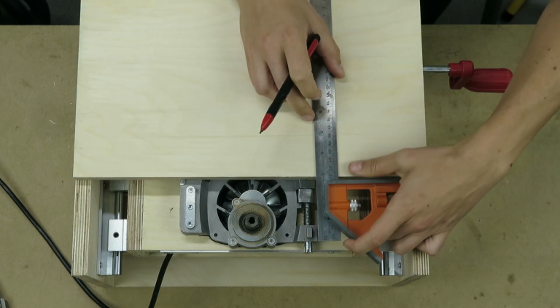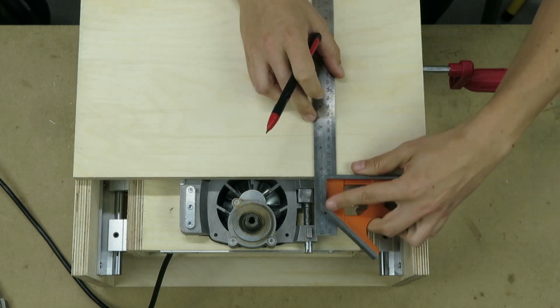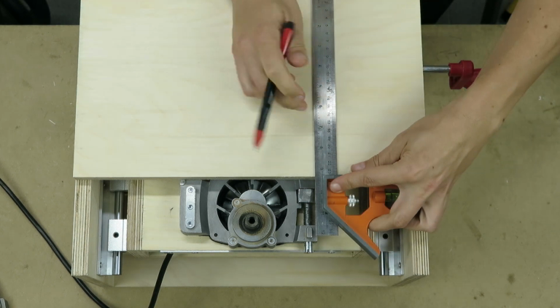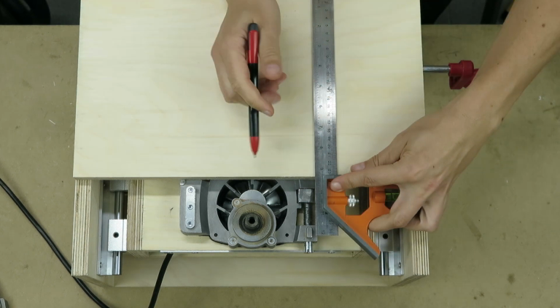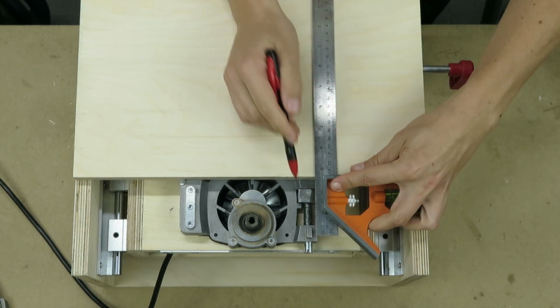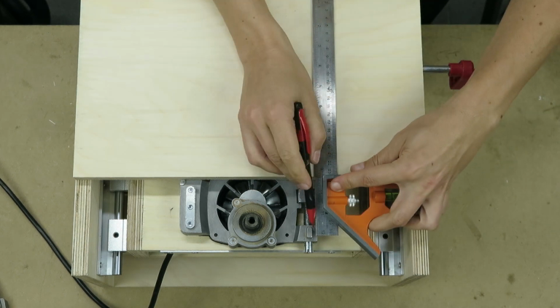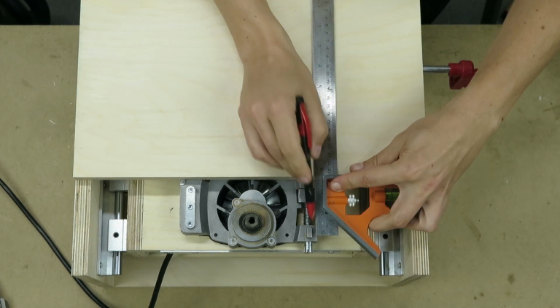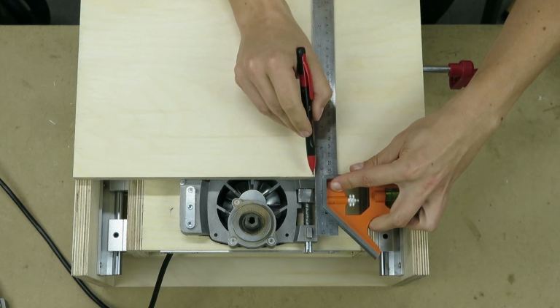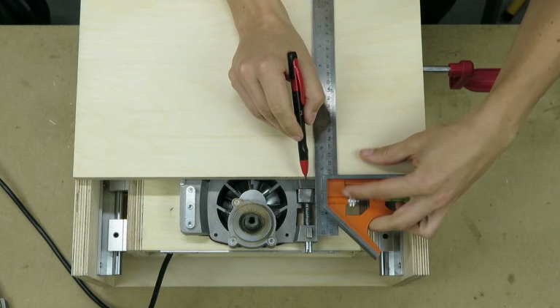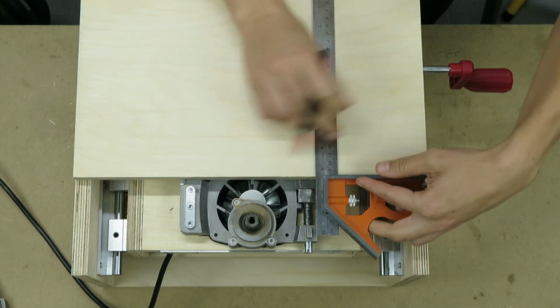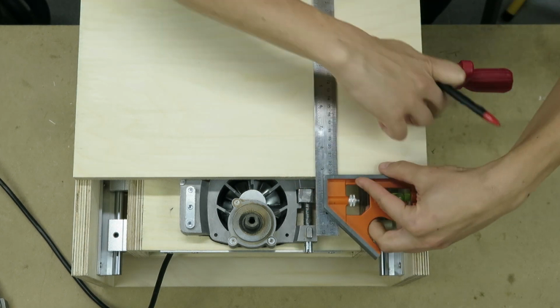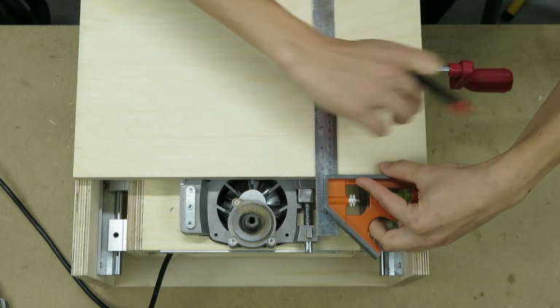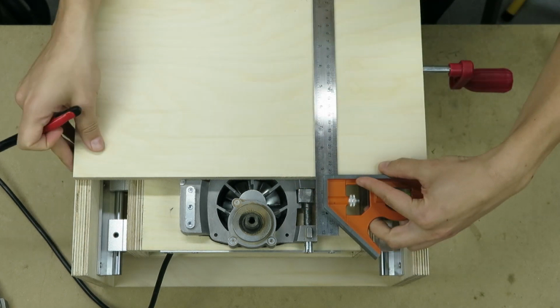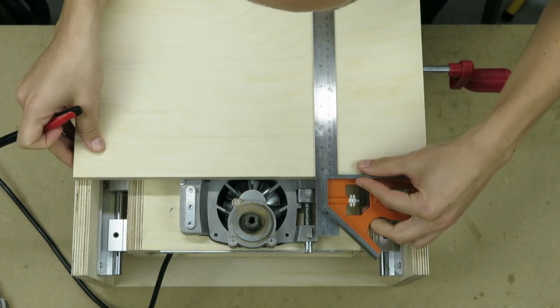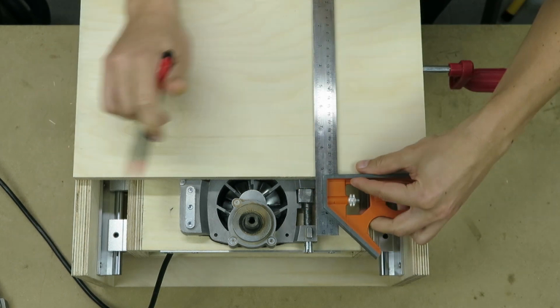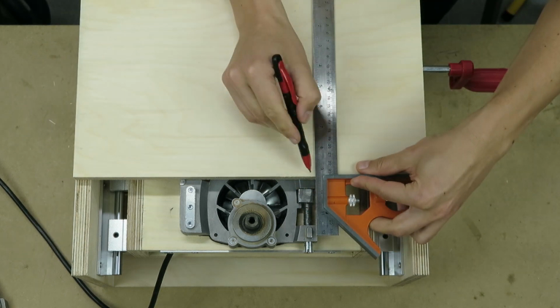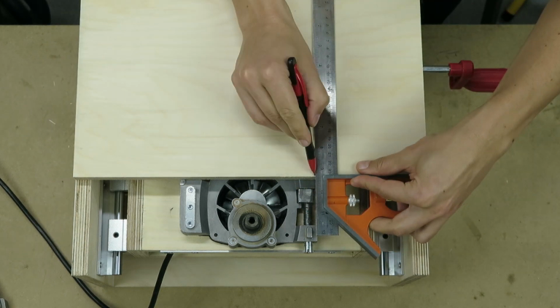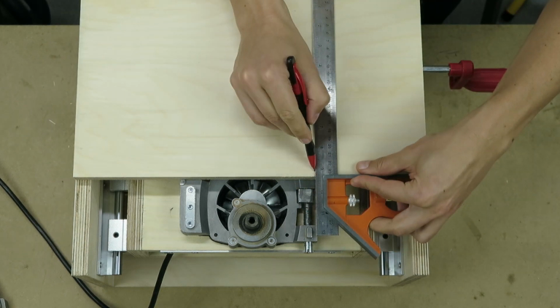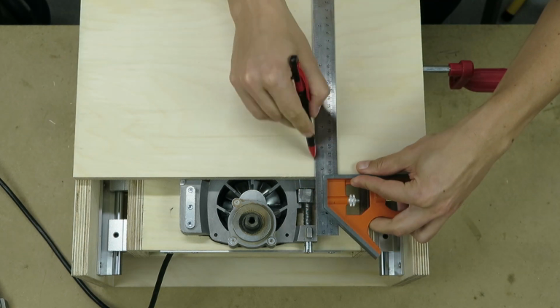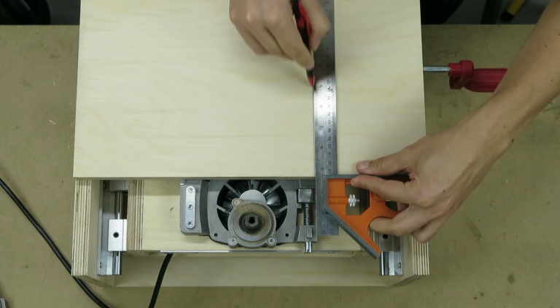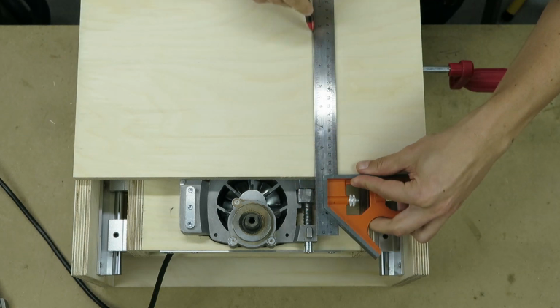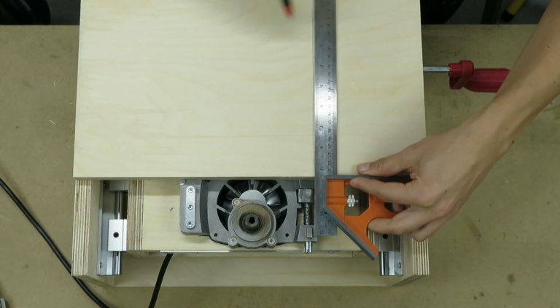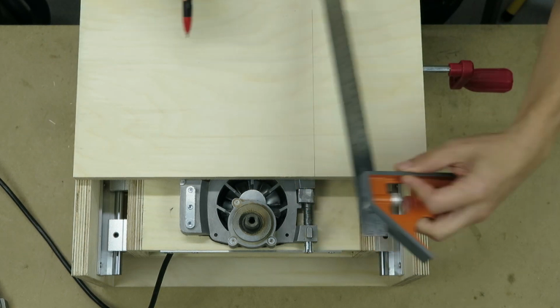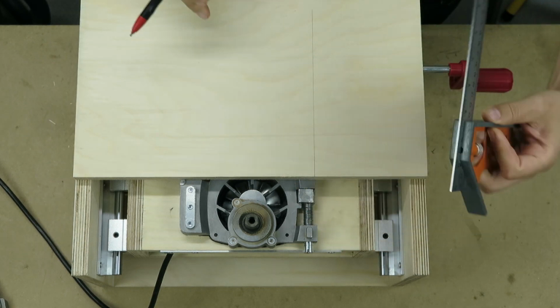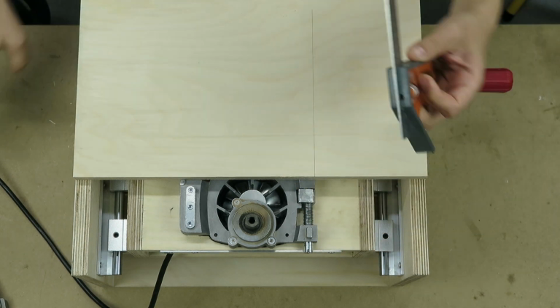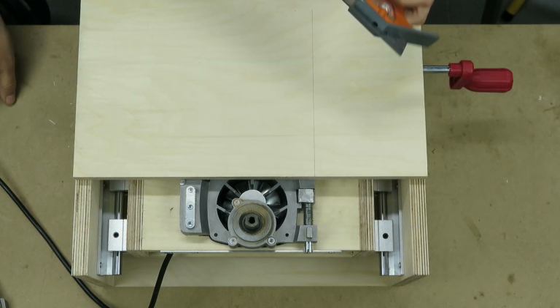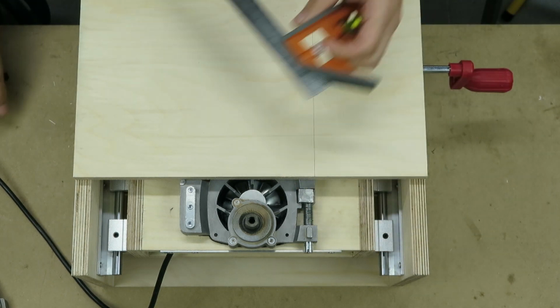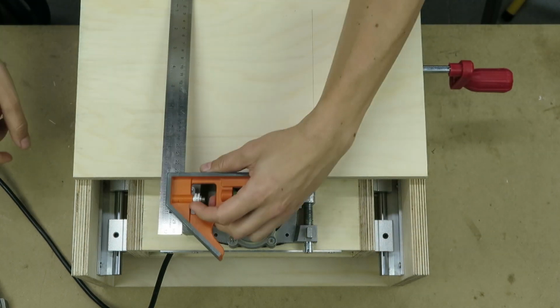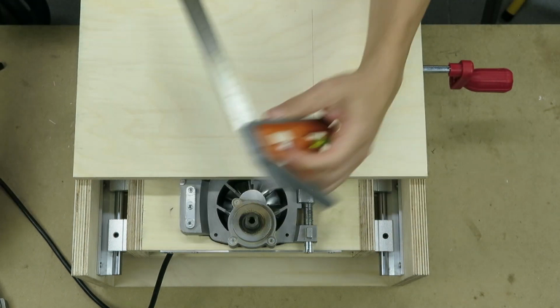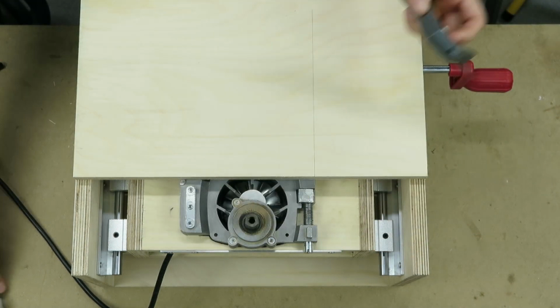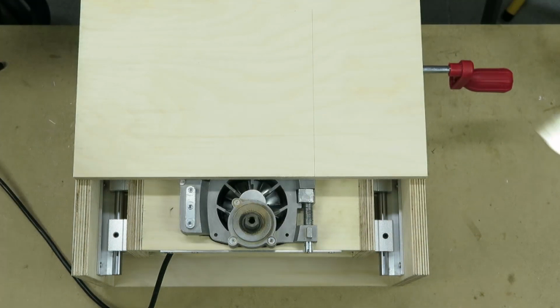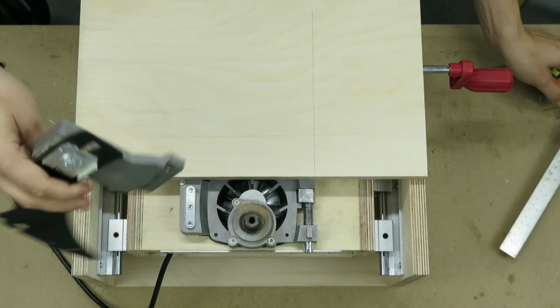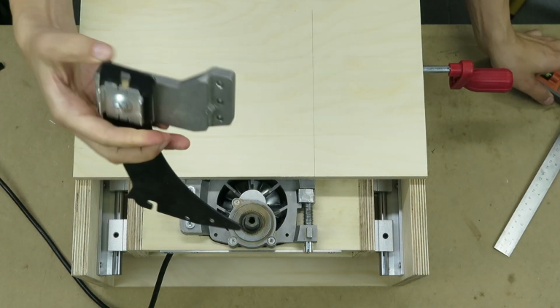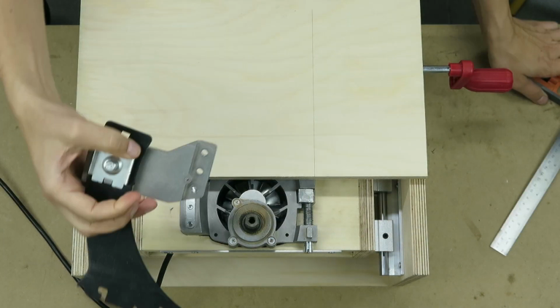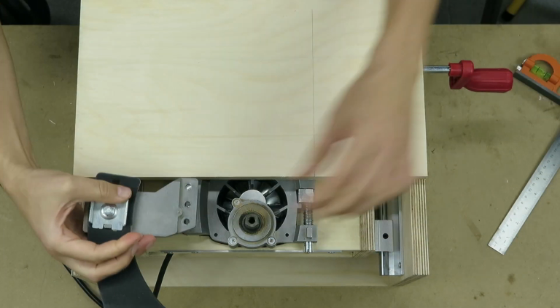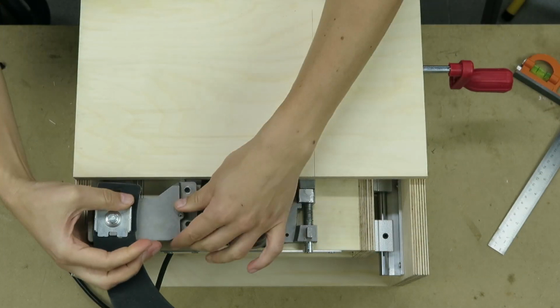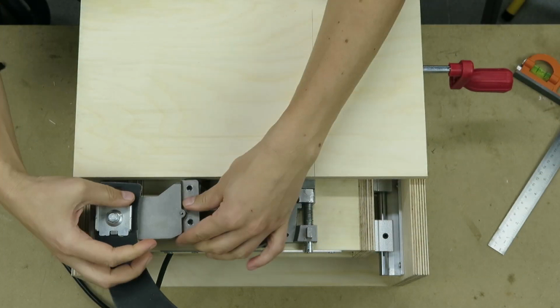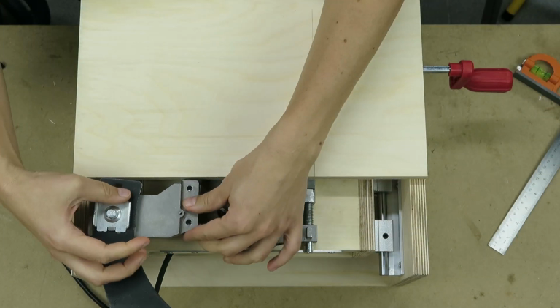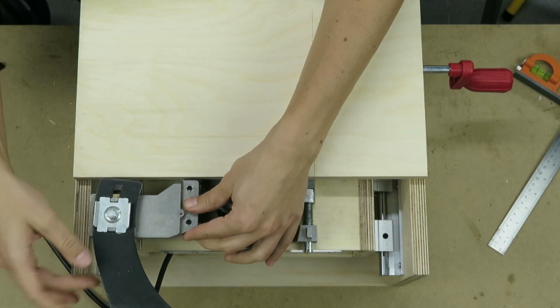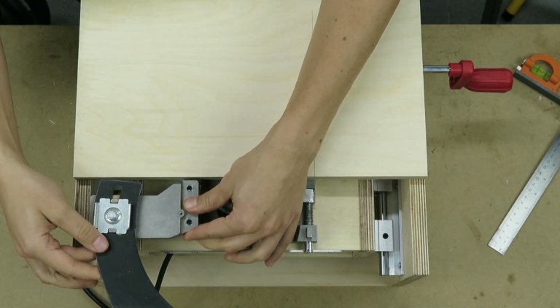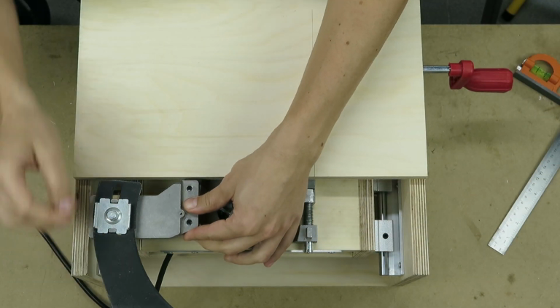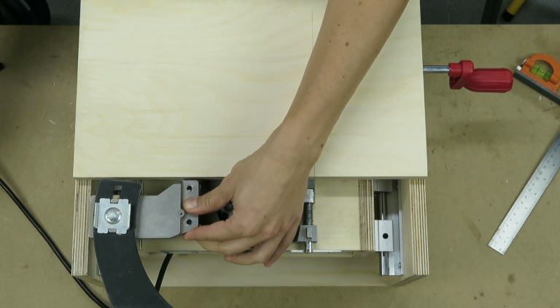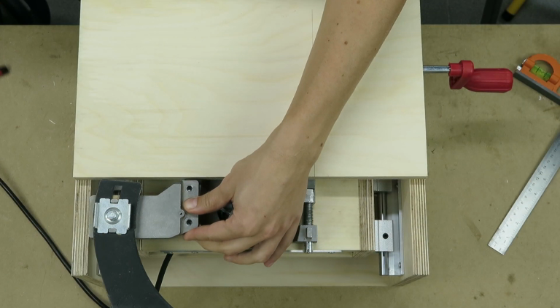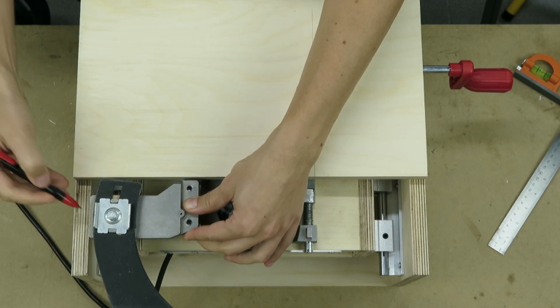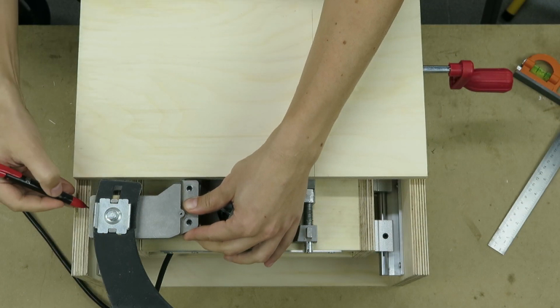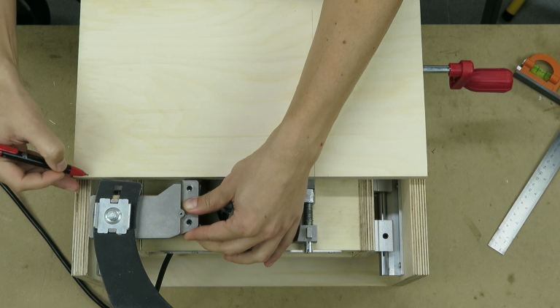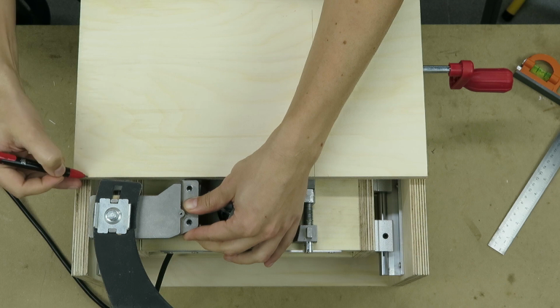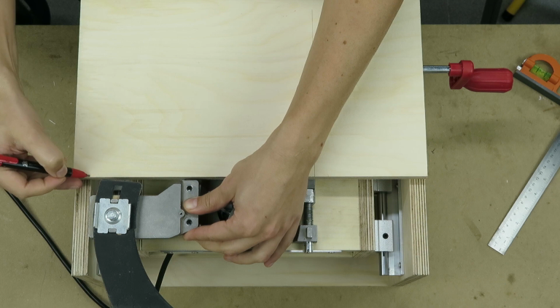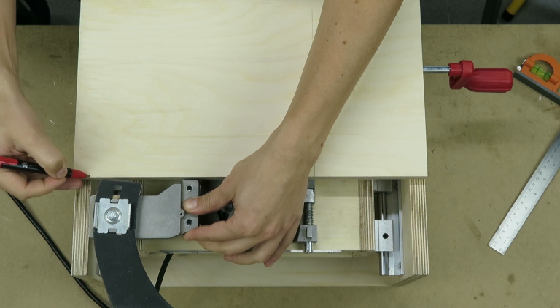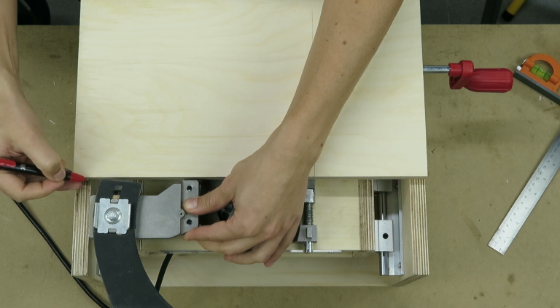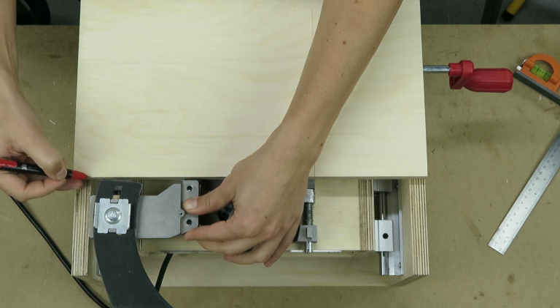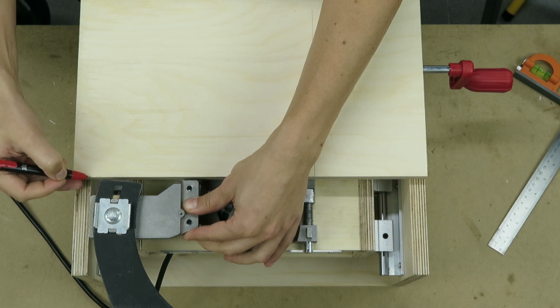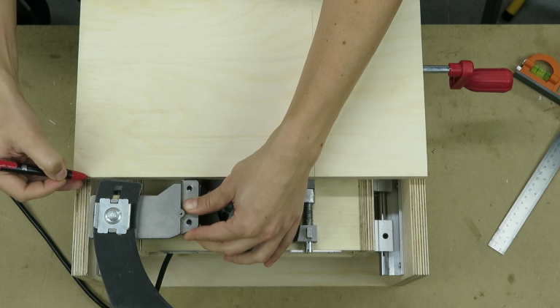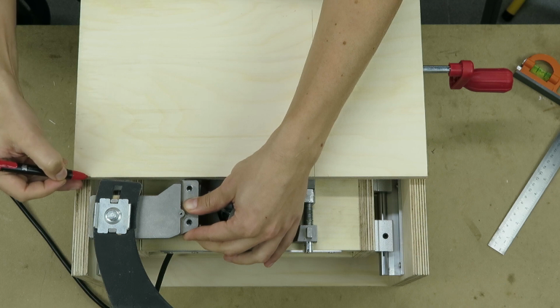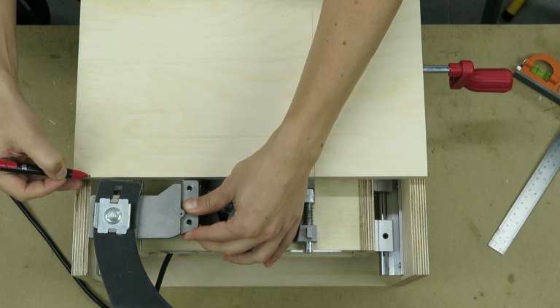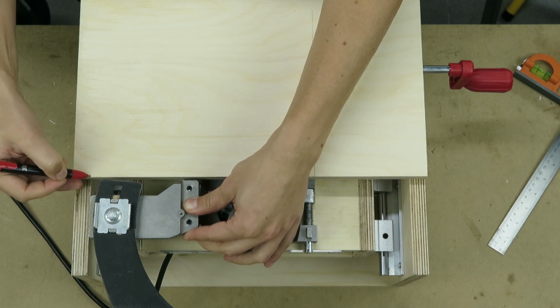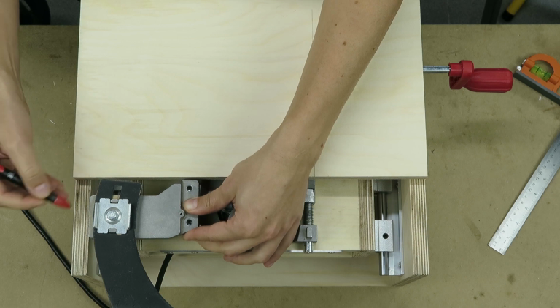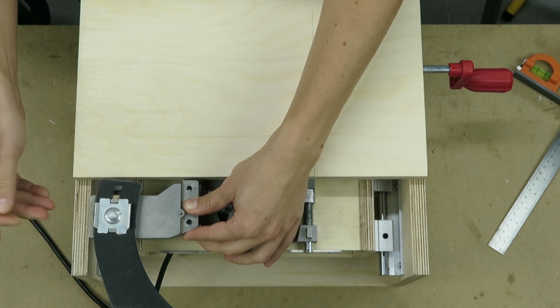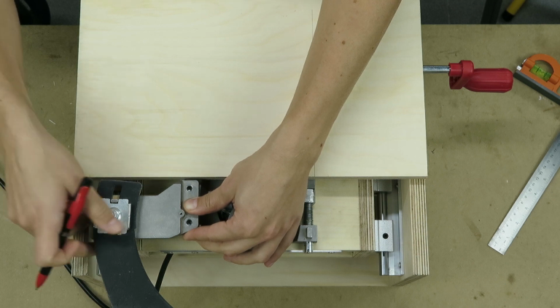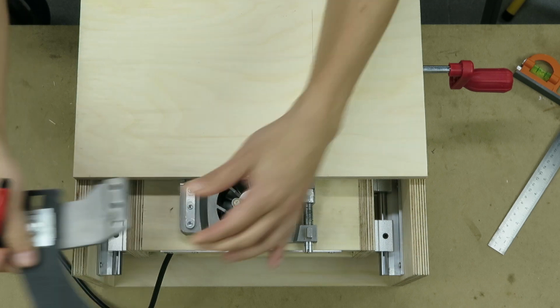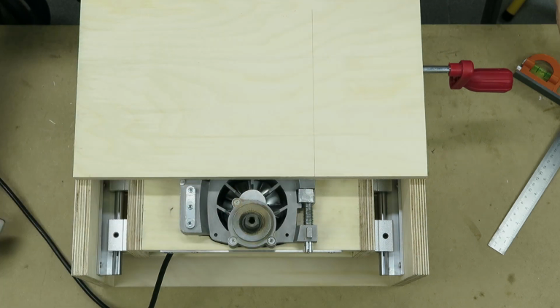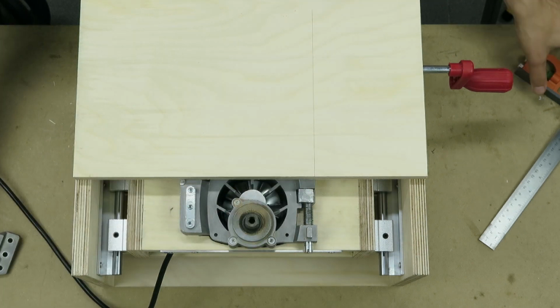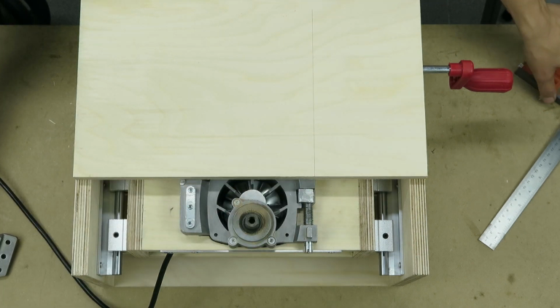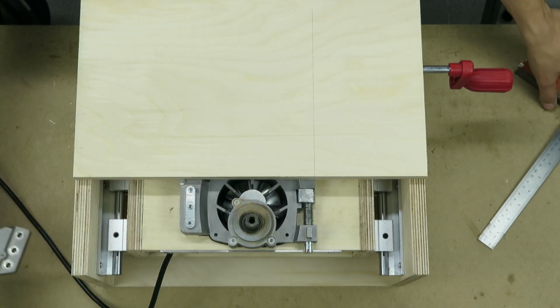For the front cover I measured the saw in both positions and cut the plywood leaving space to install the riving knife later on.